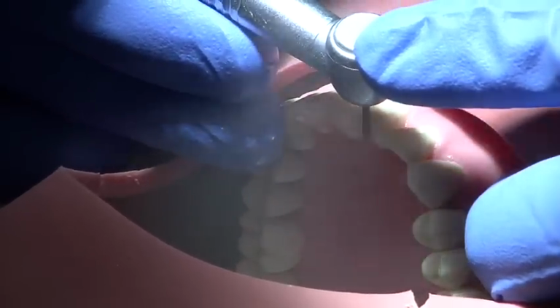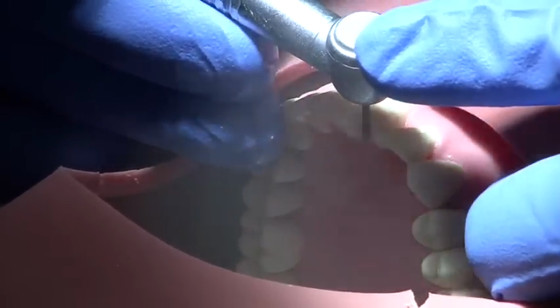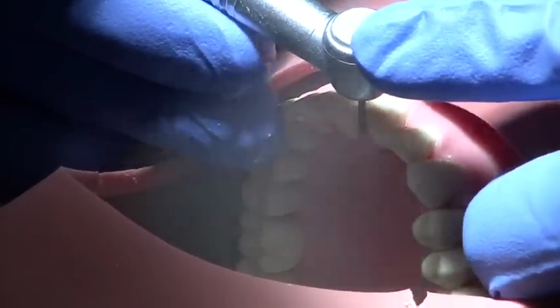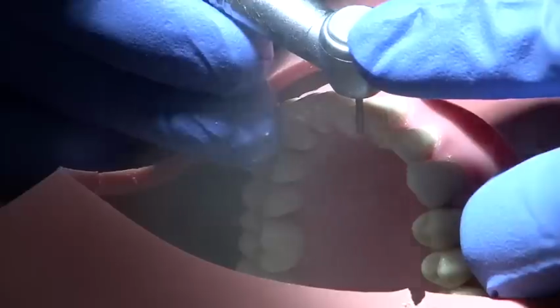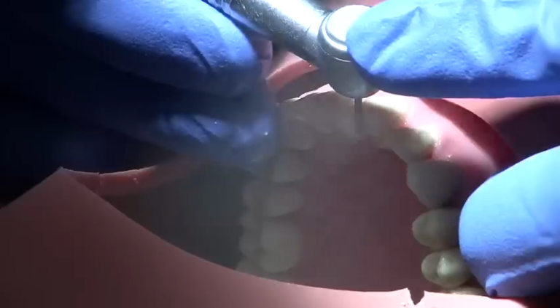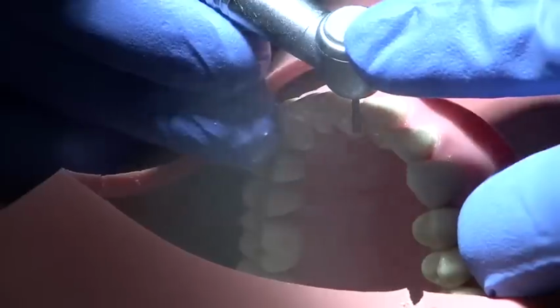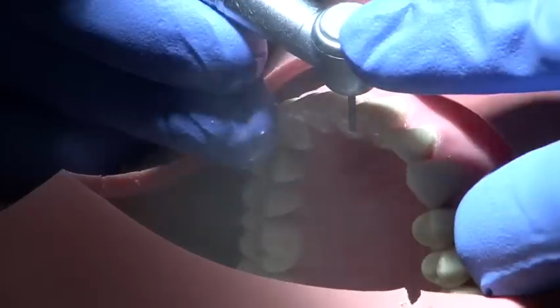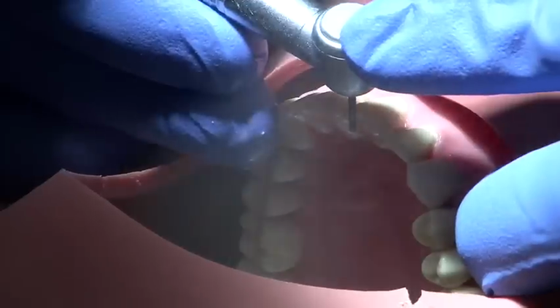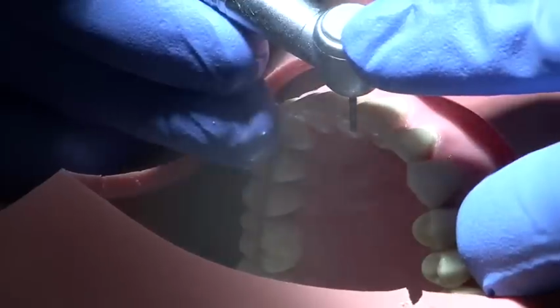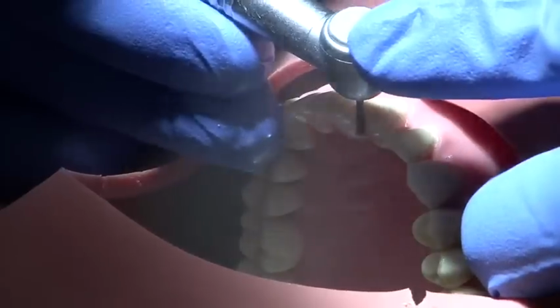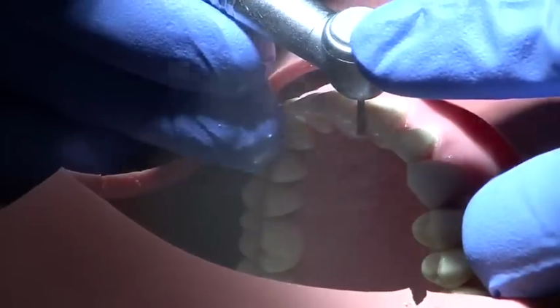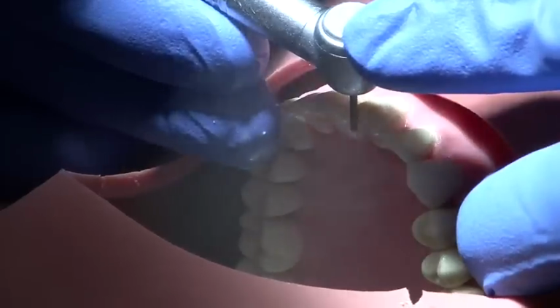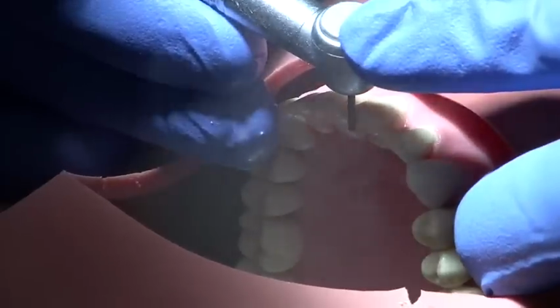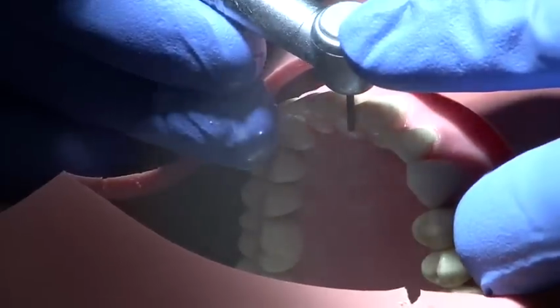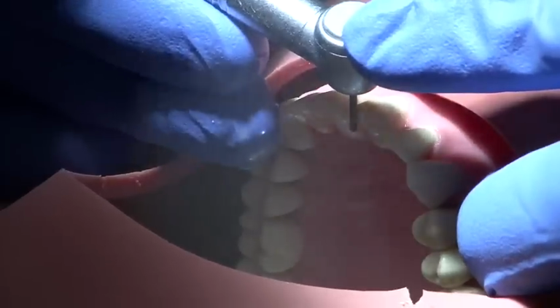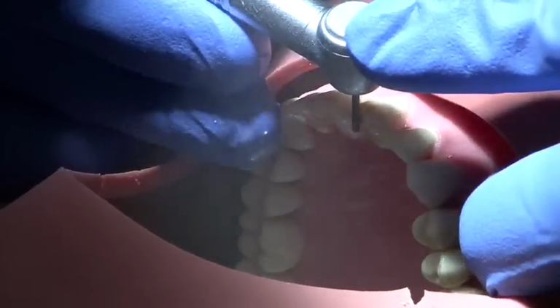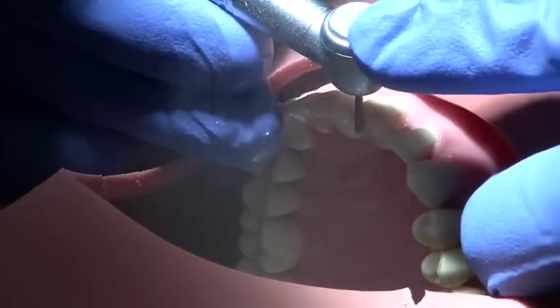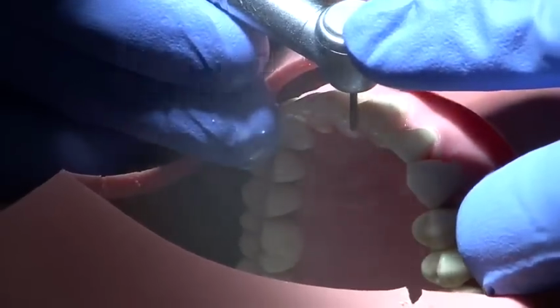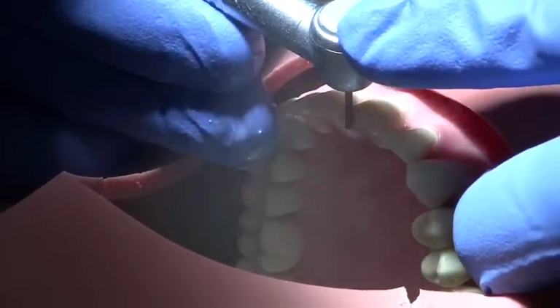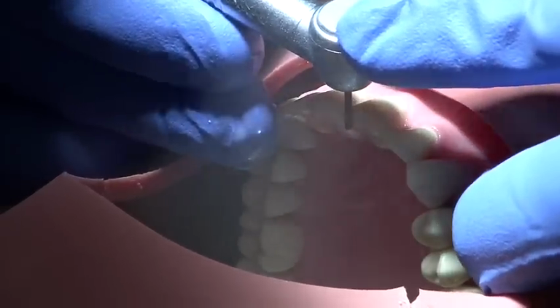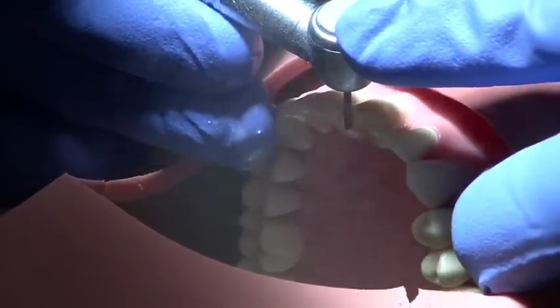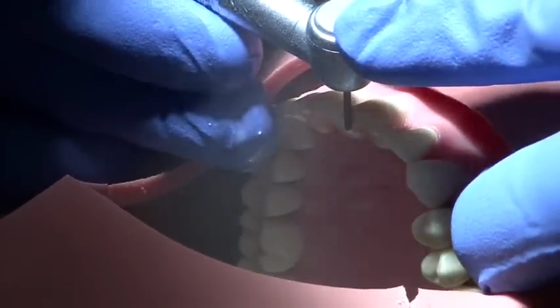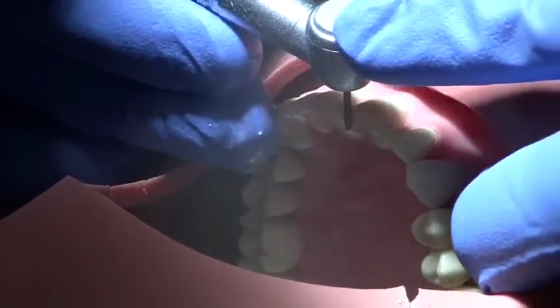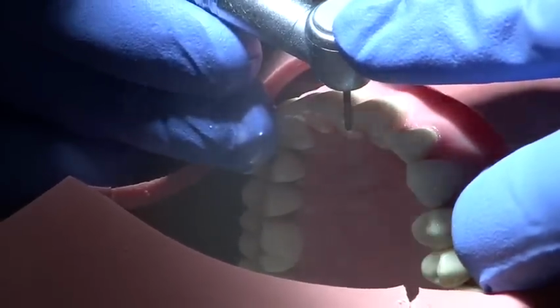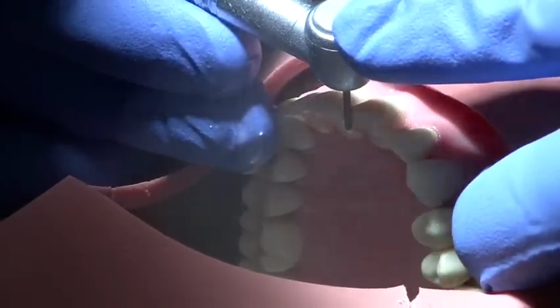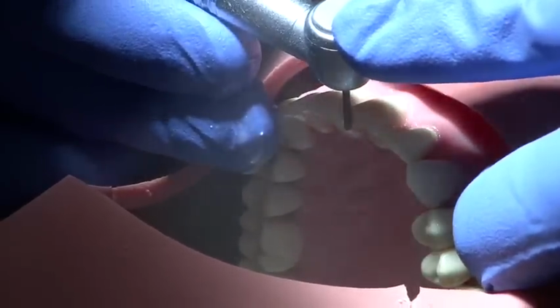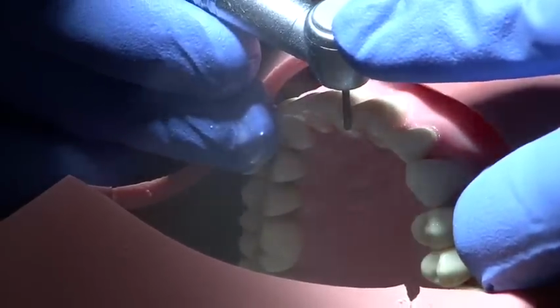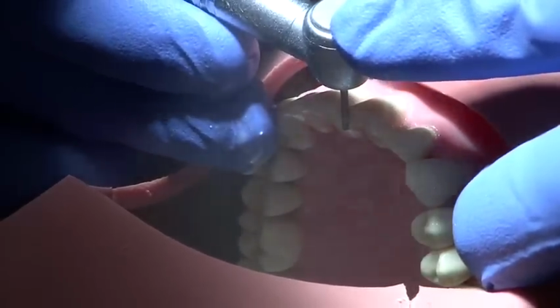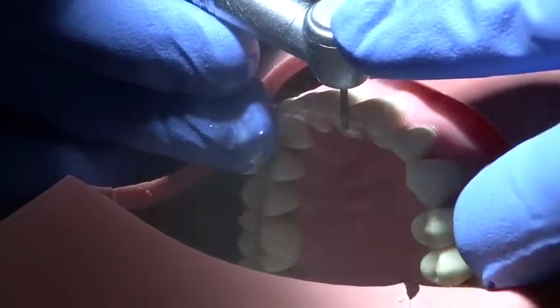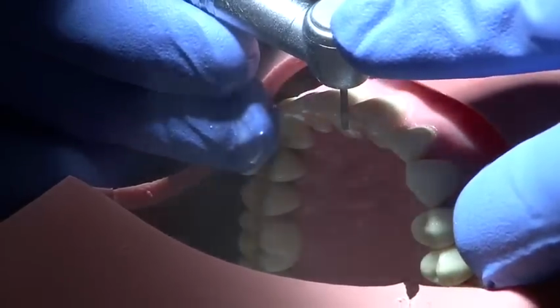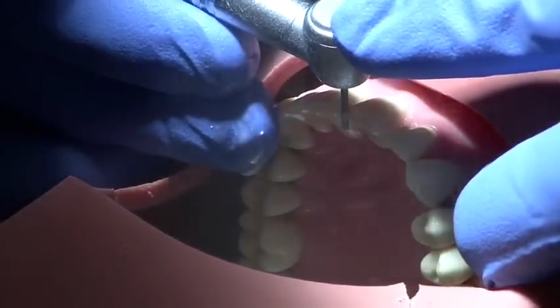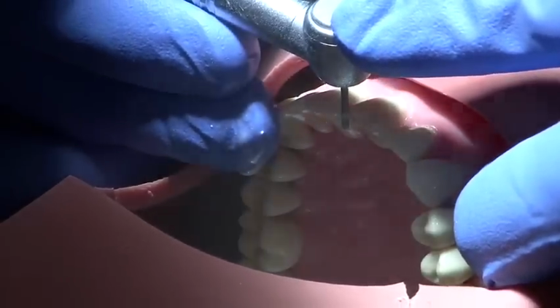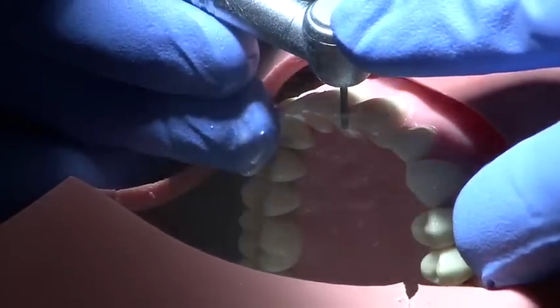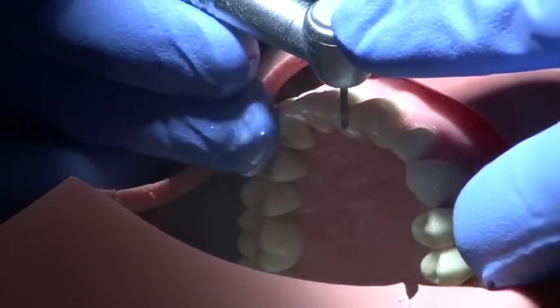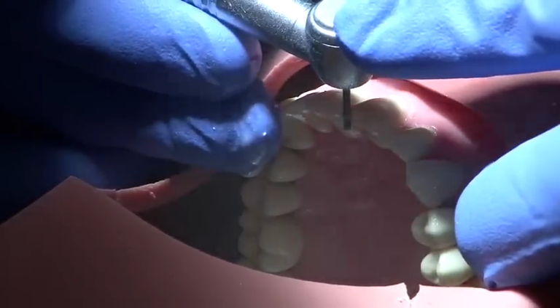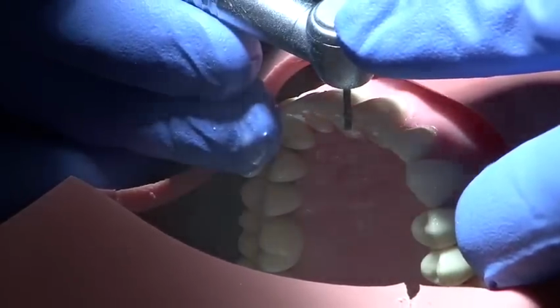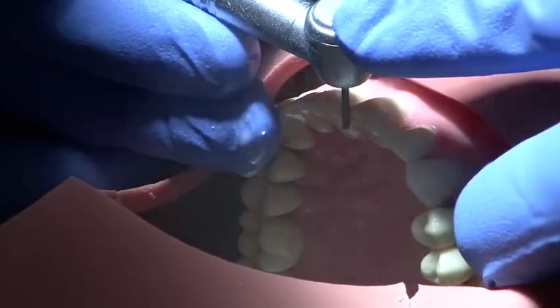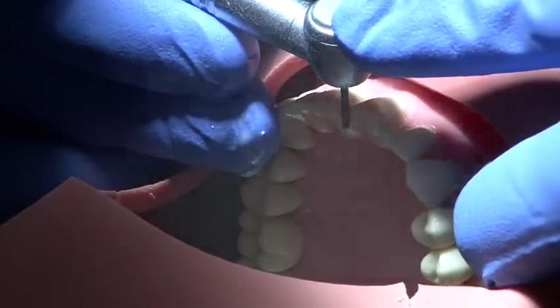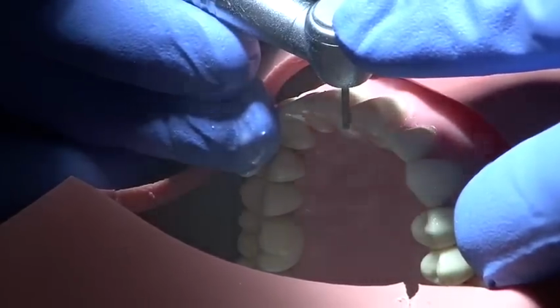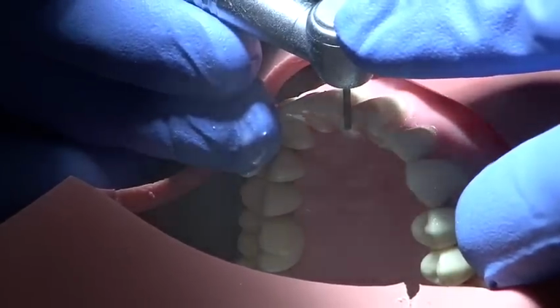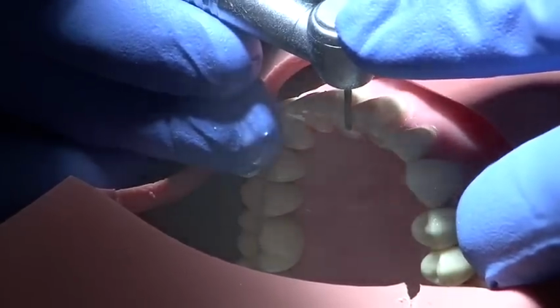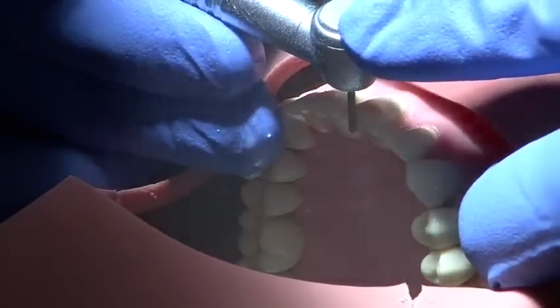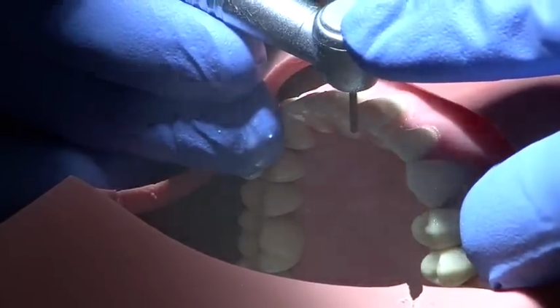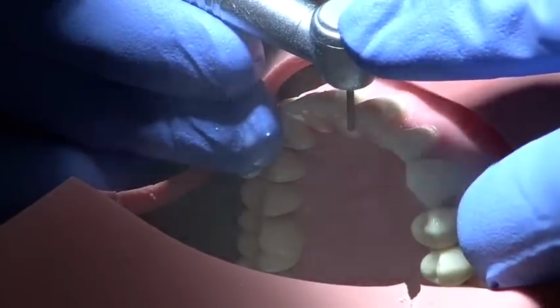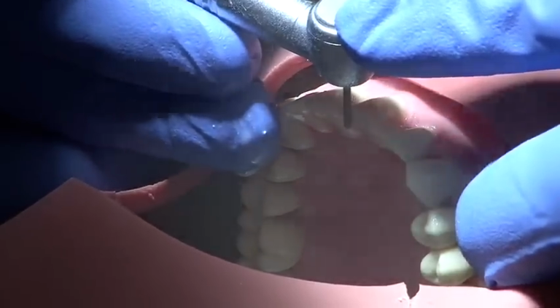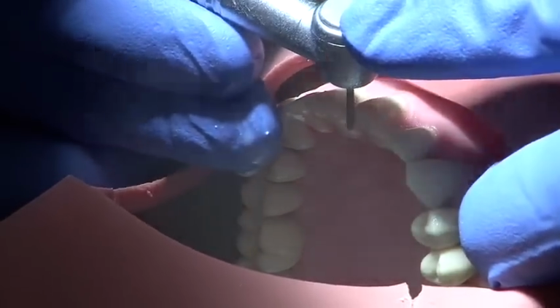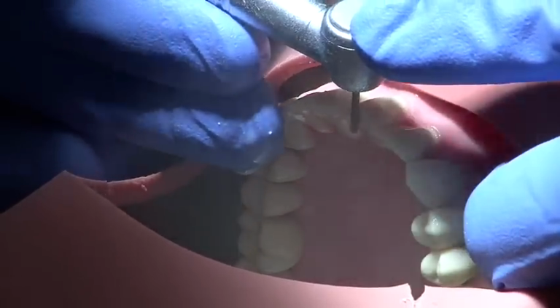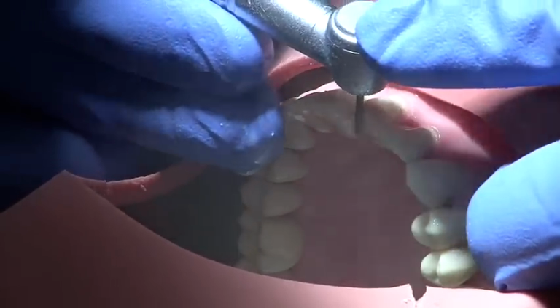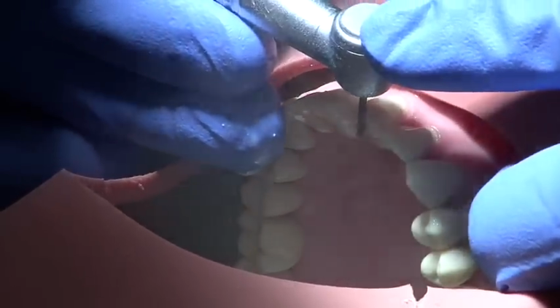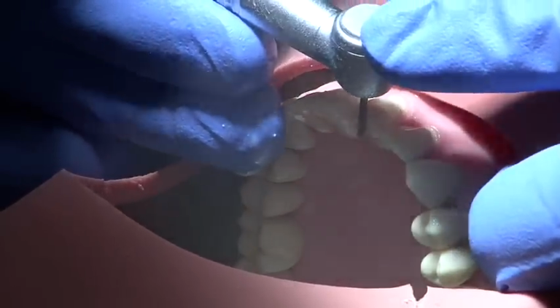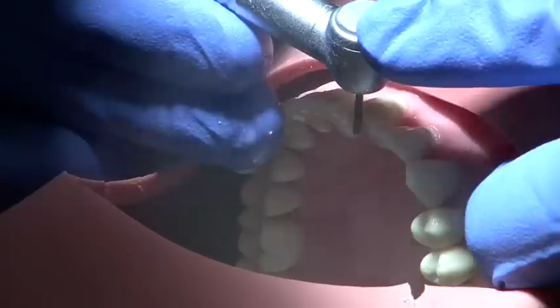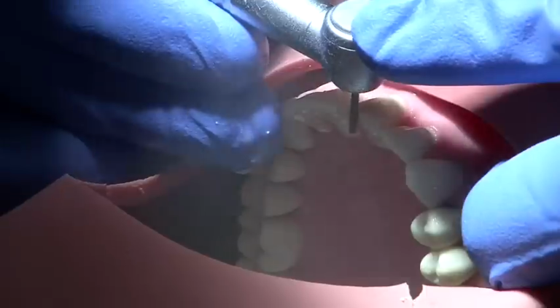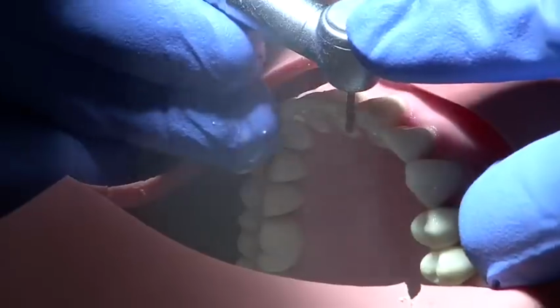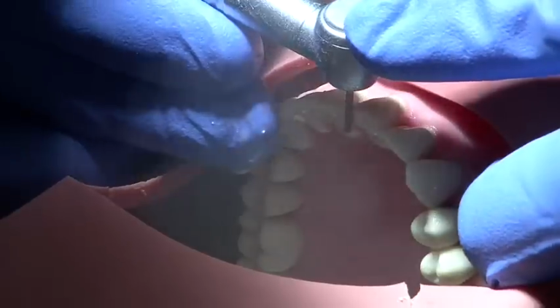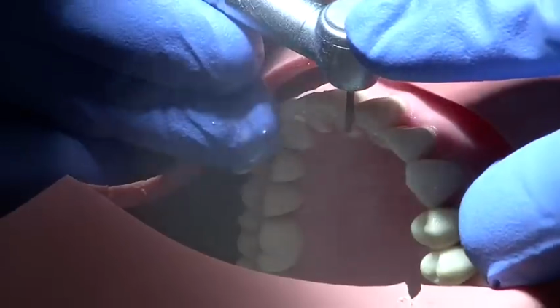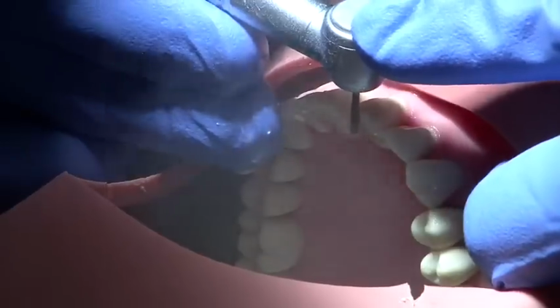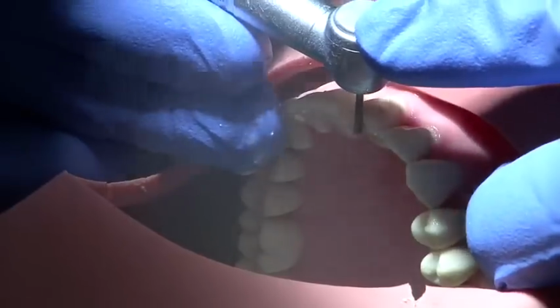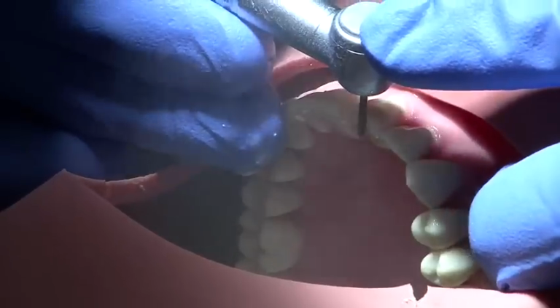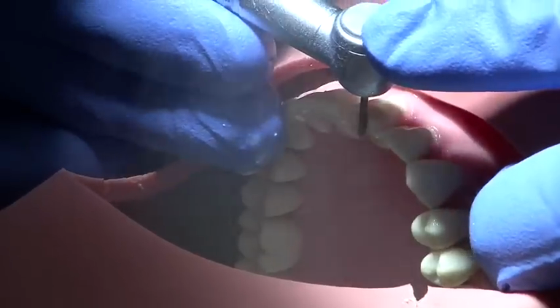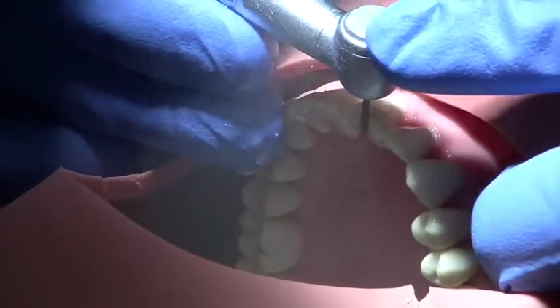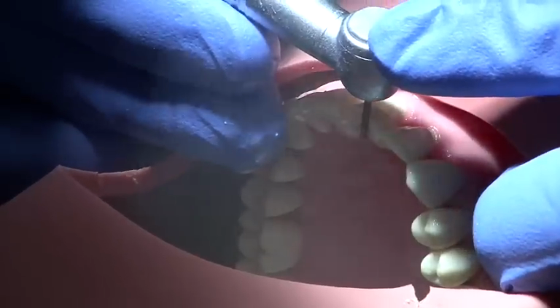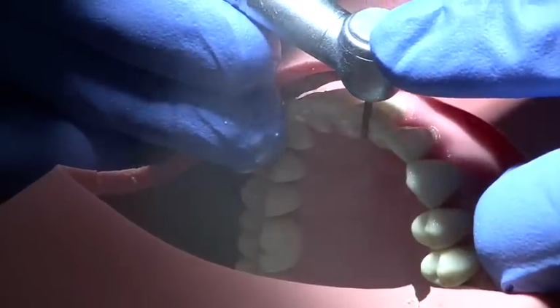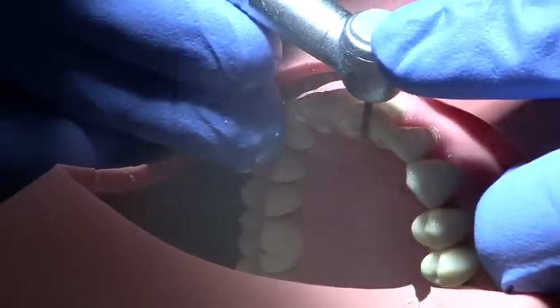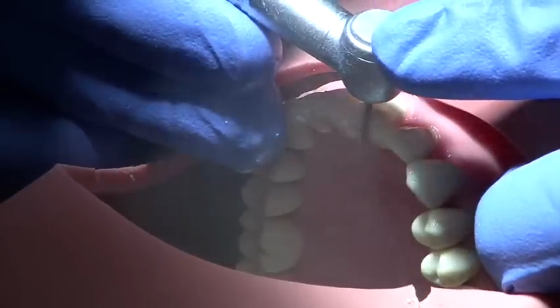A small portion of tissue can be retained mesially and distally to prevent damage to the adjacent teeth.